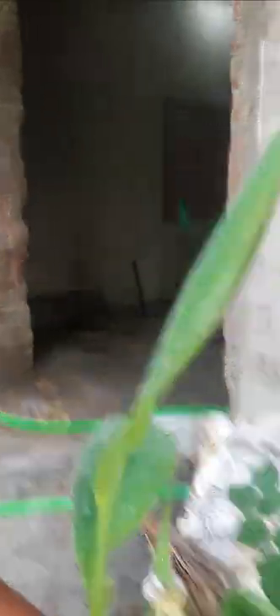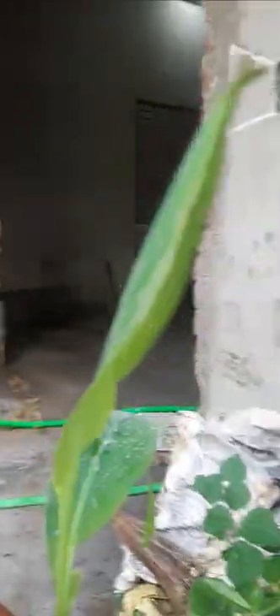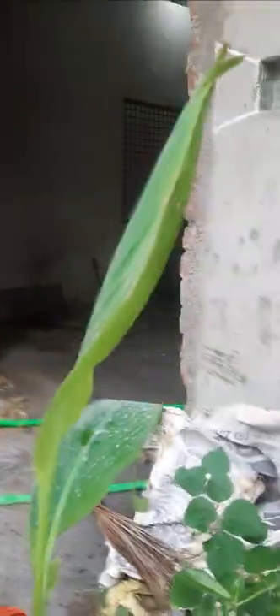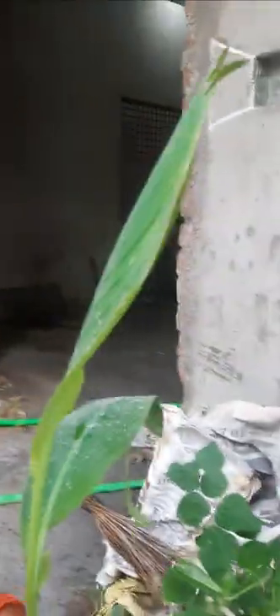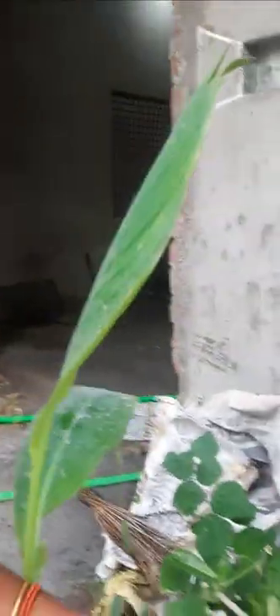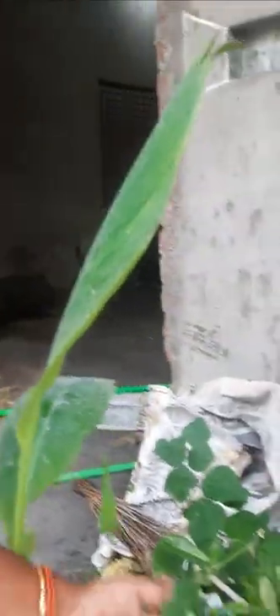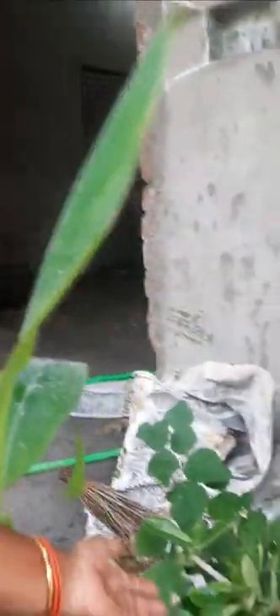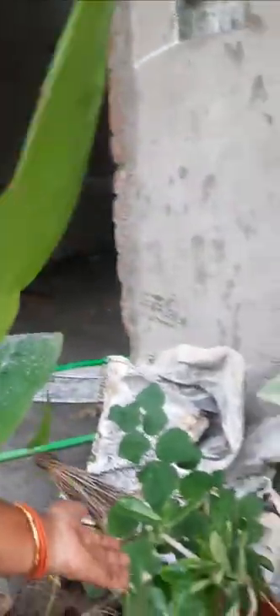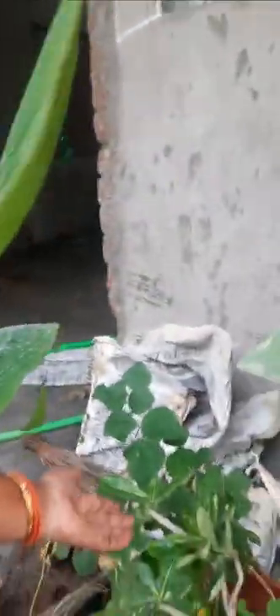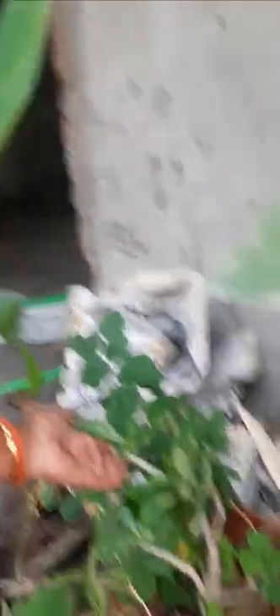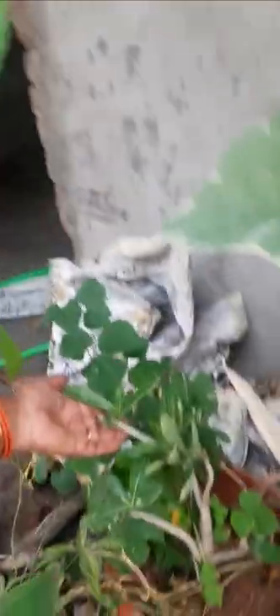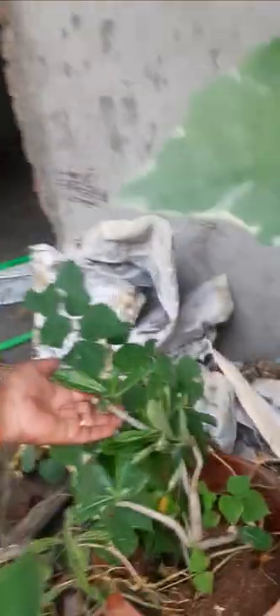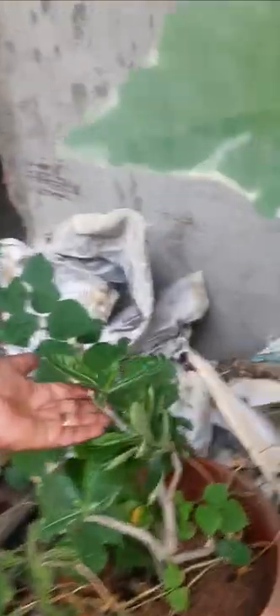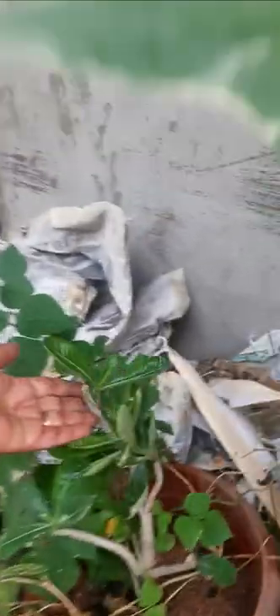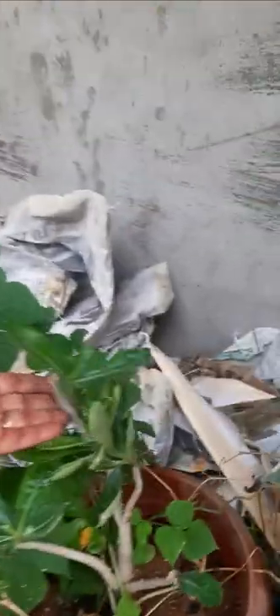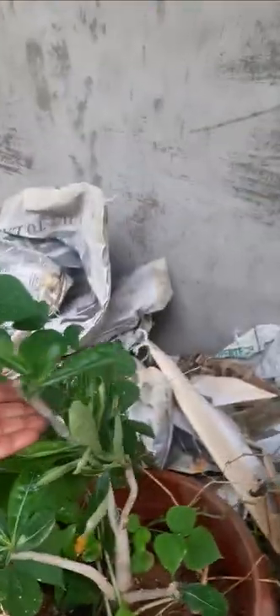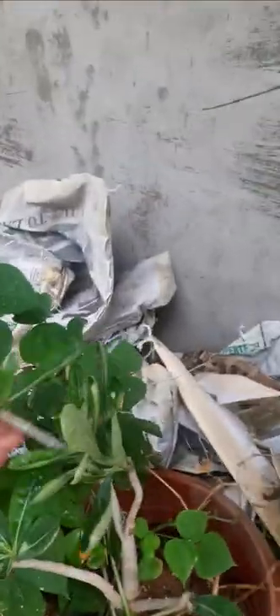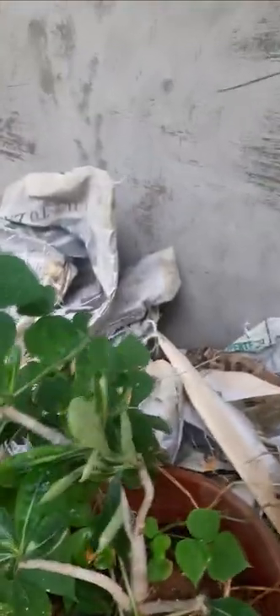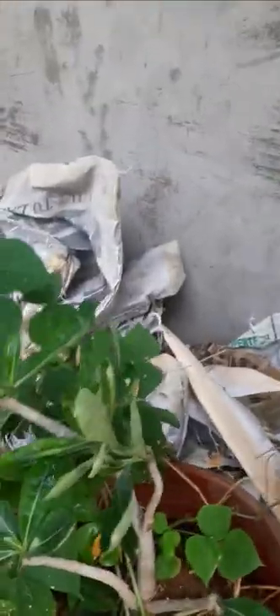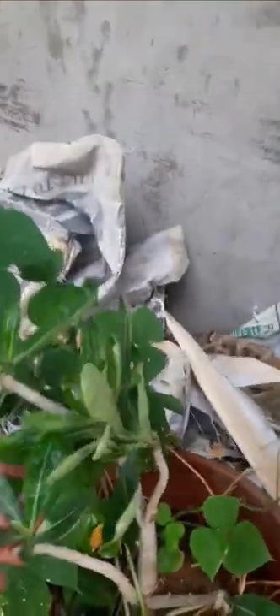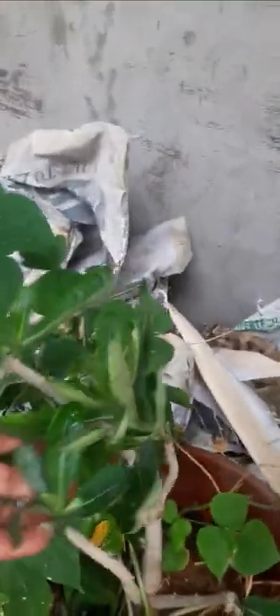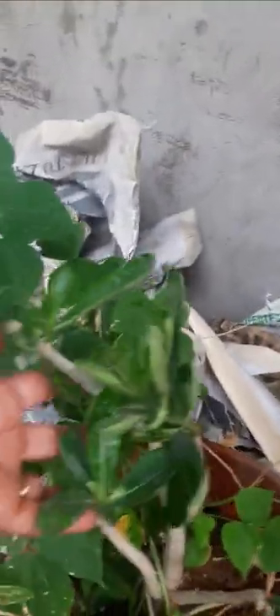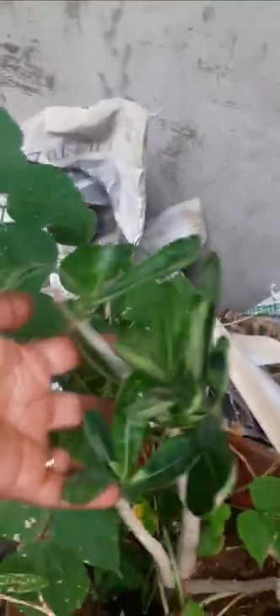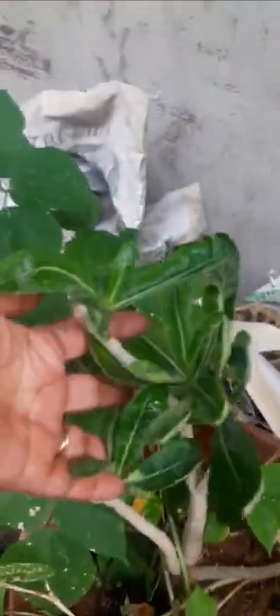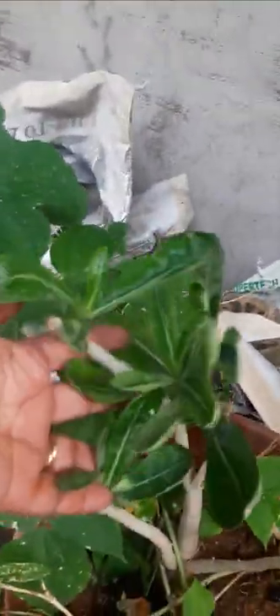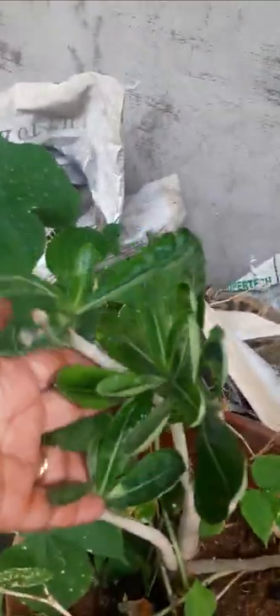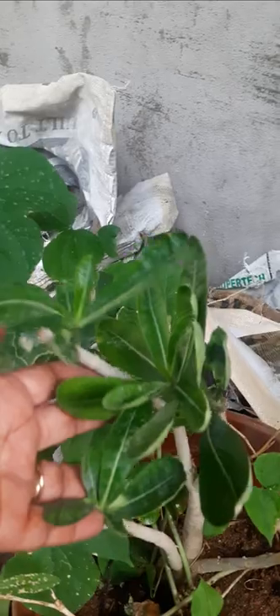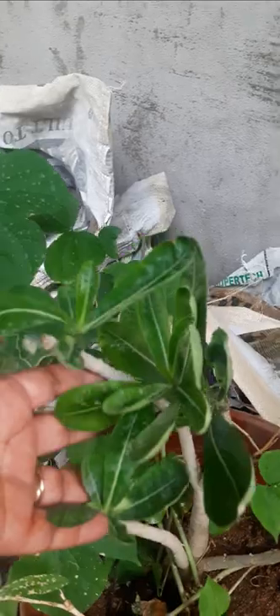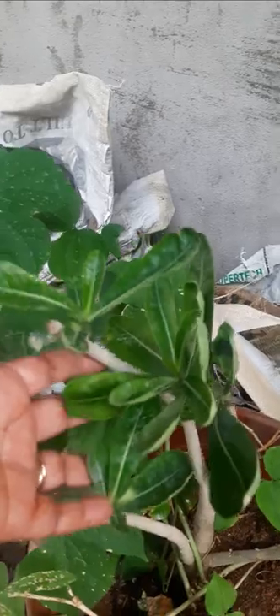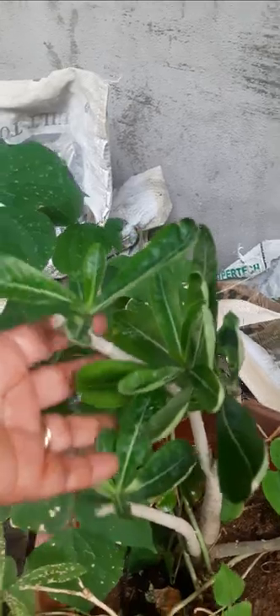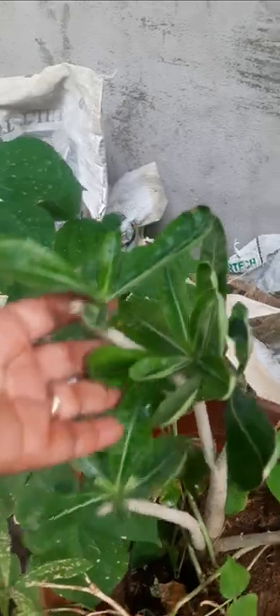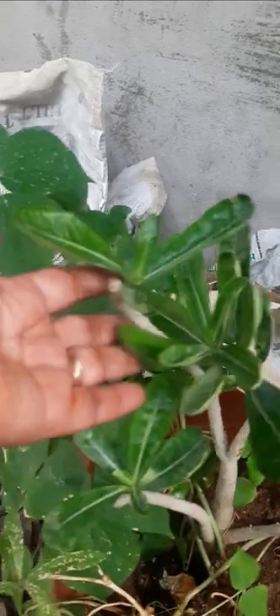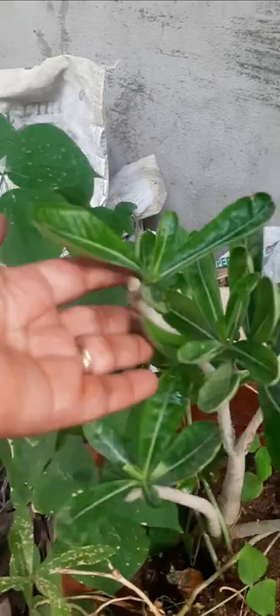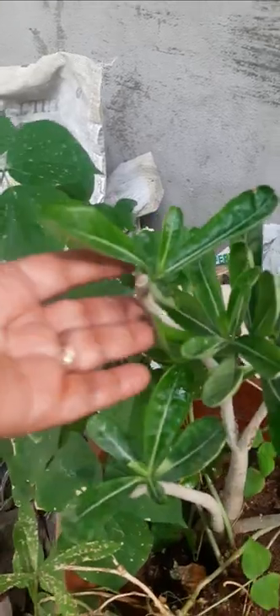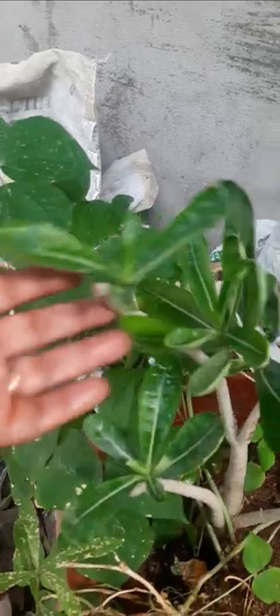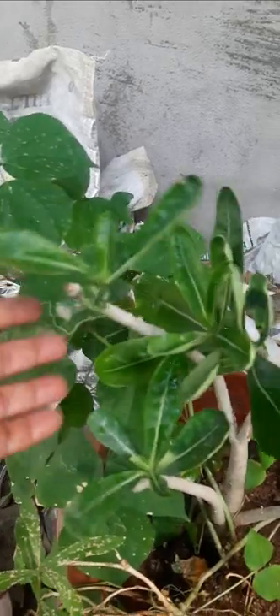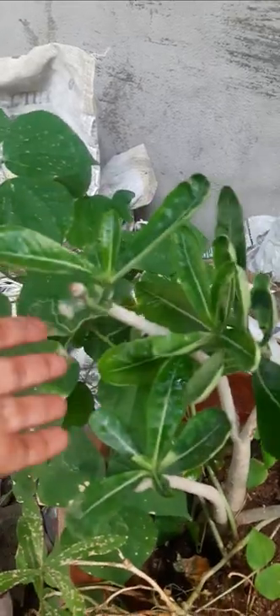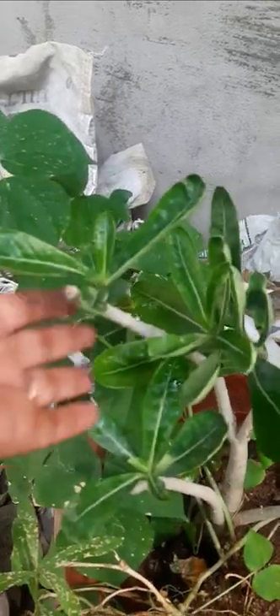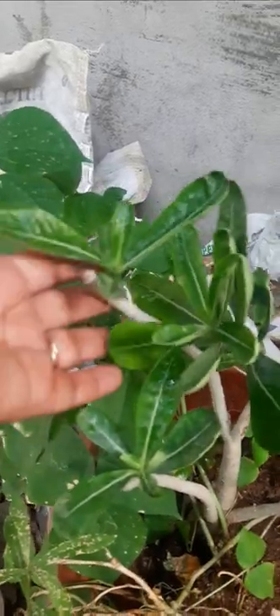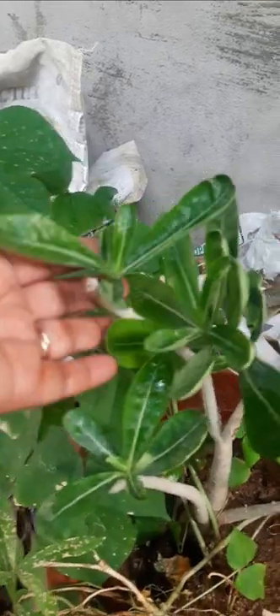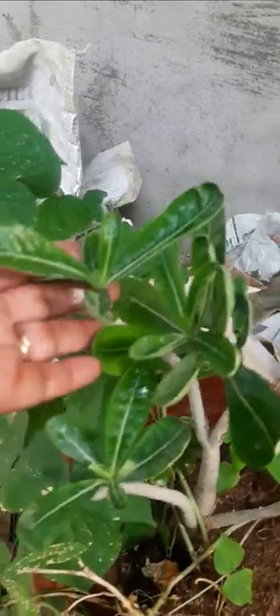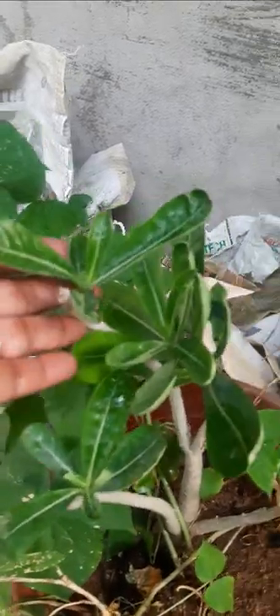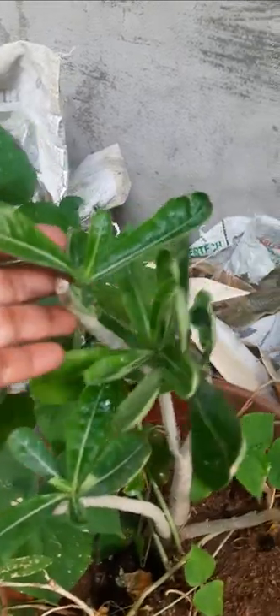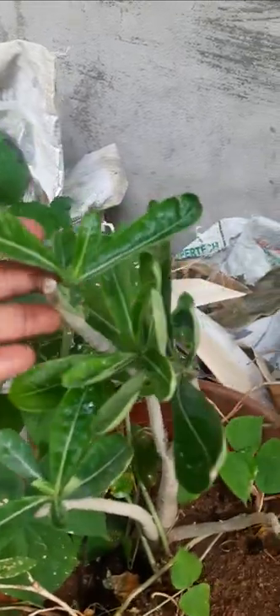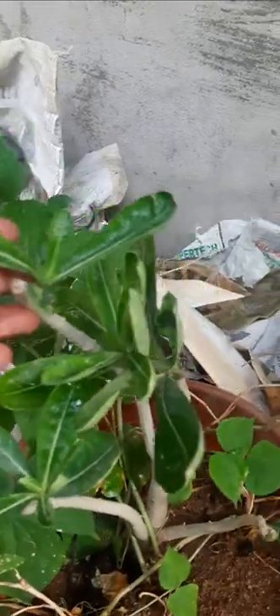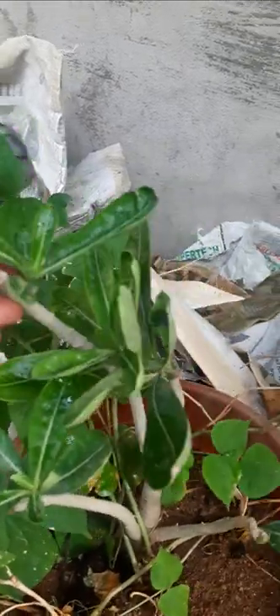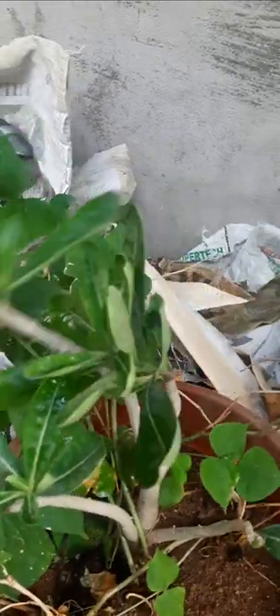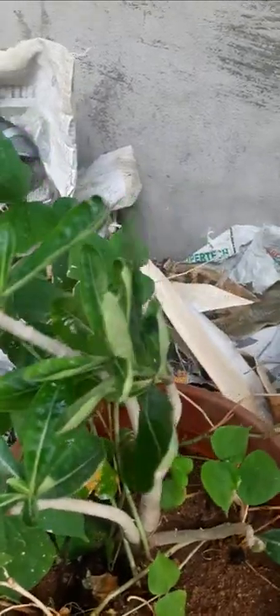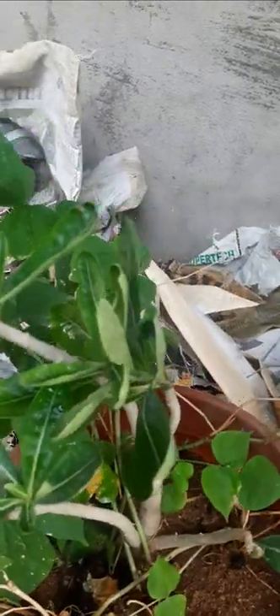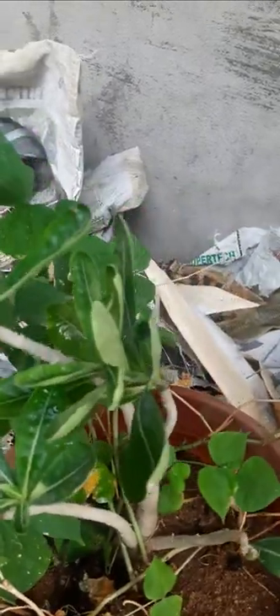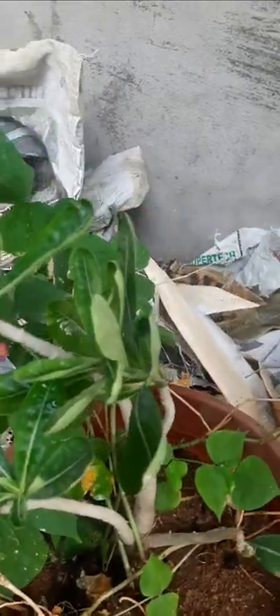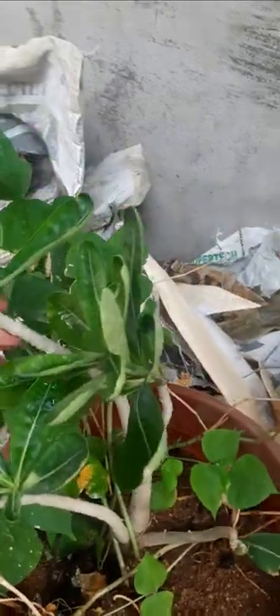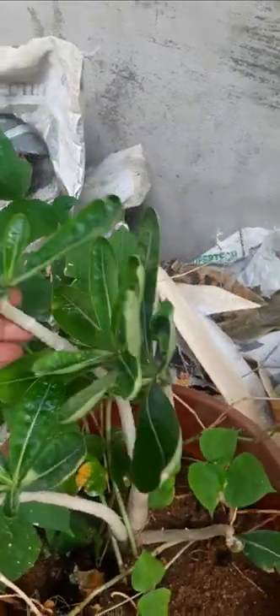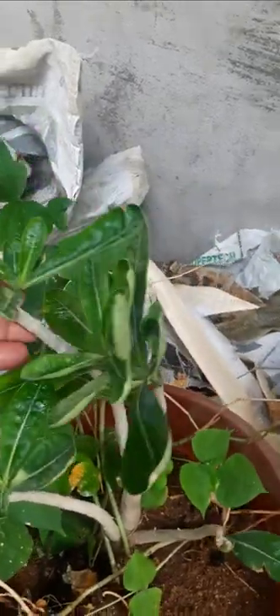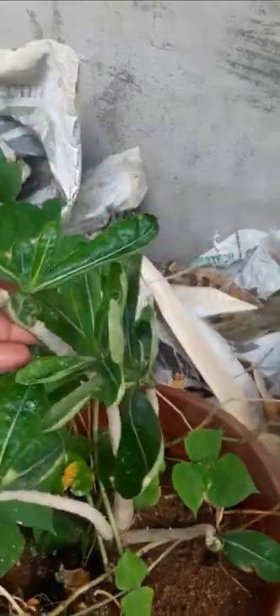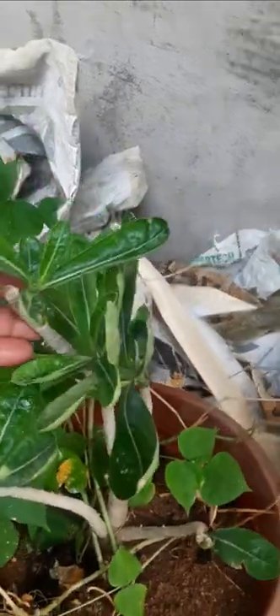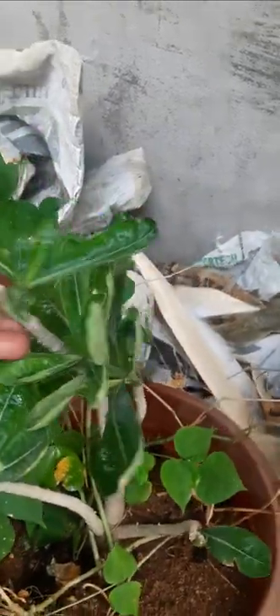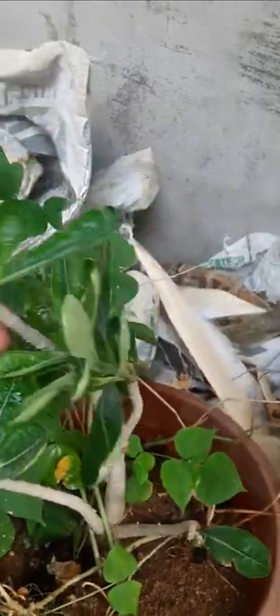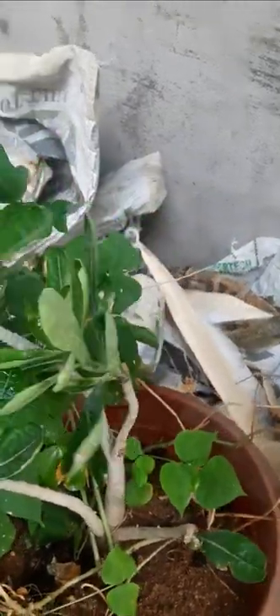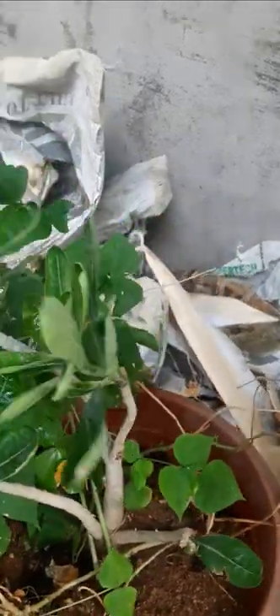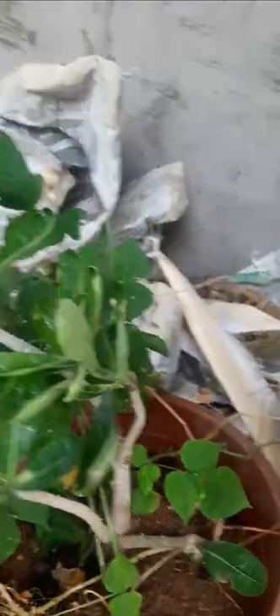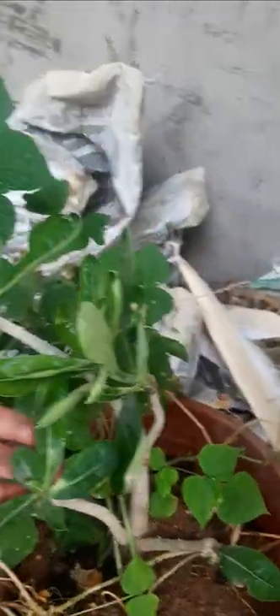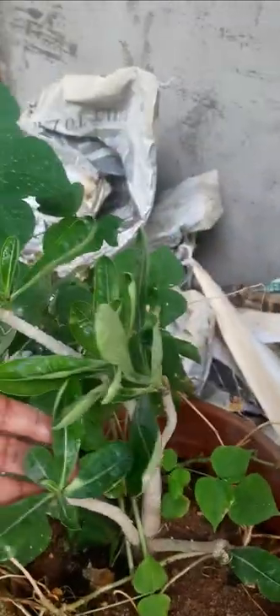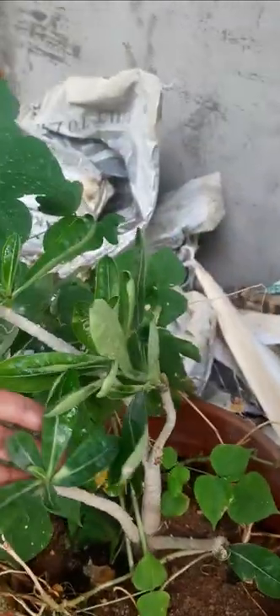Here, adenium is there. Some are red flowers and some are white flowers.